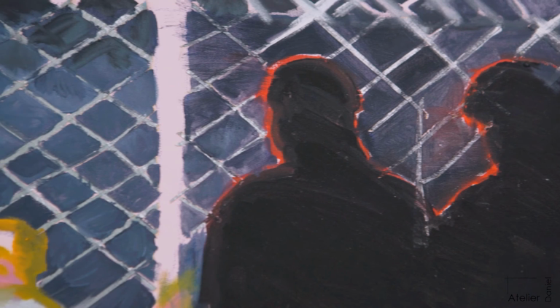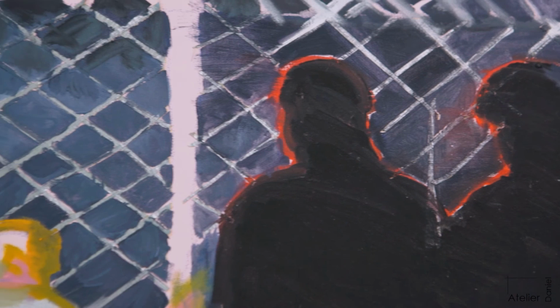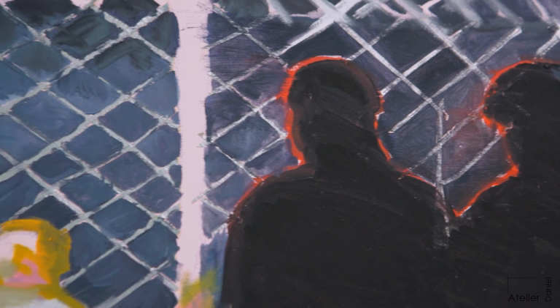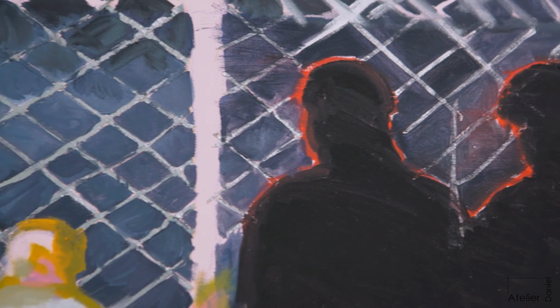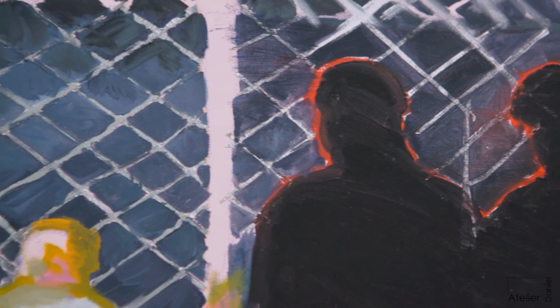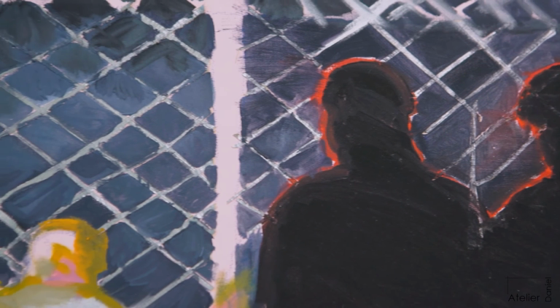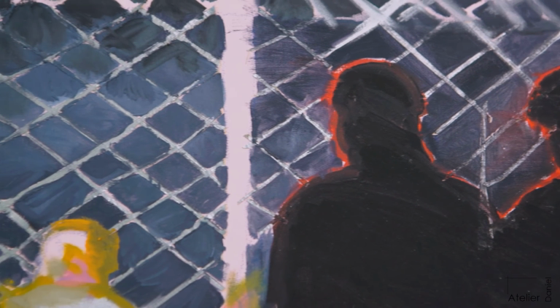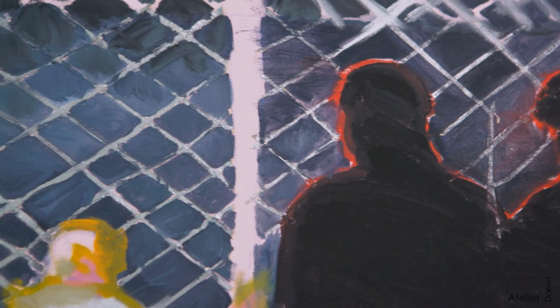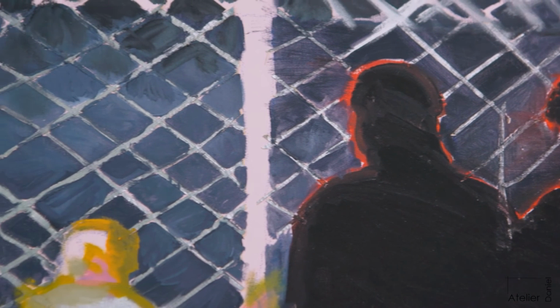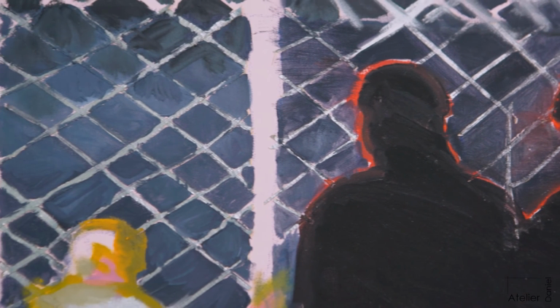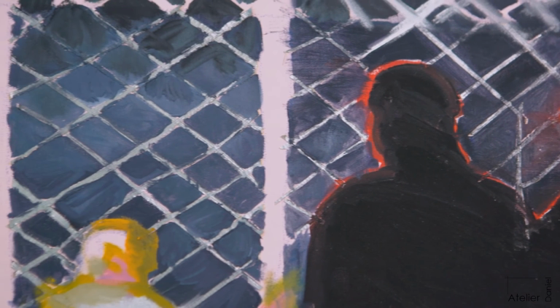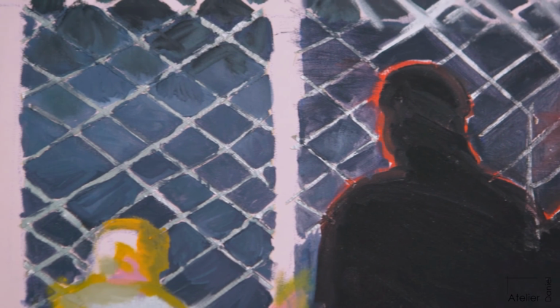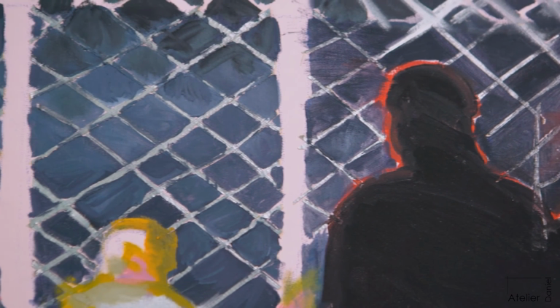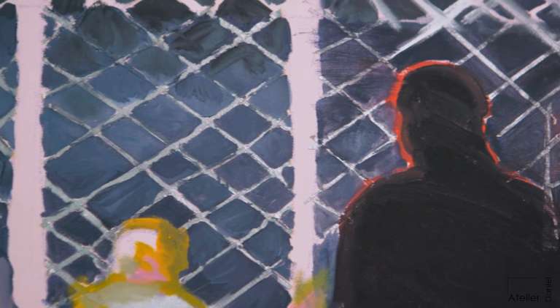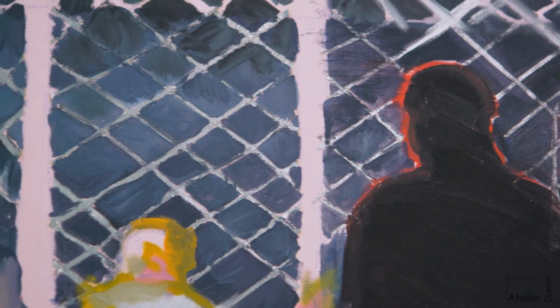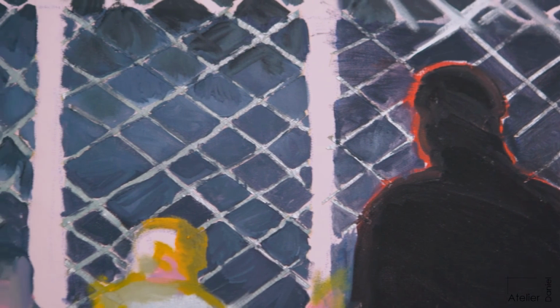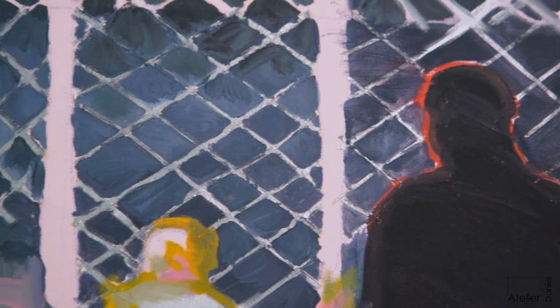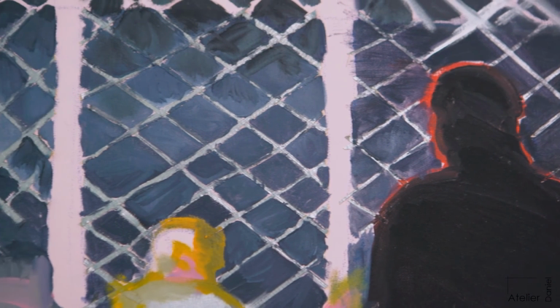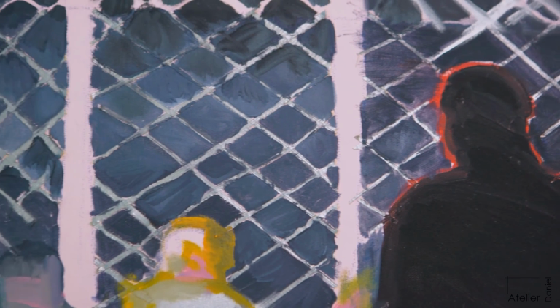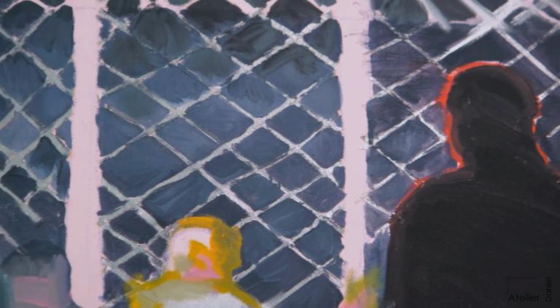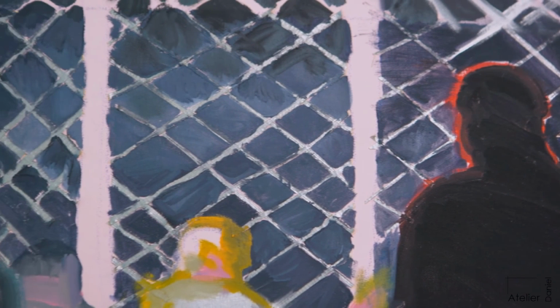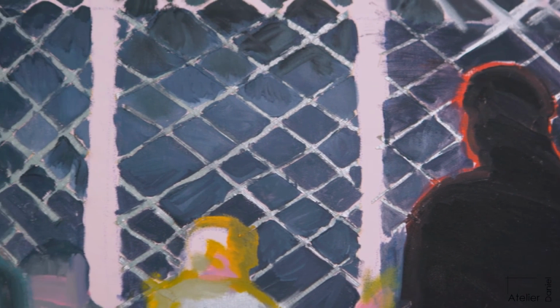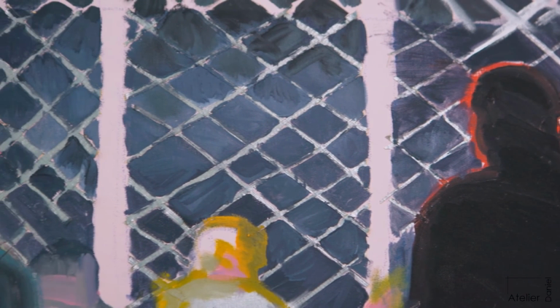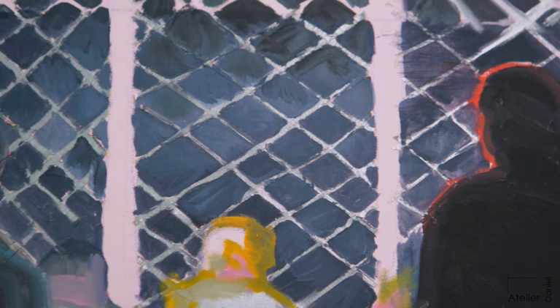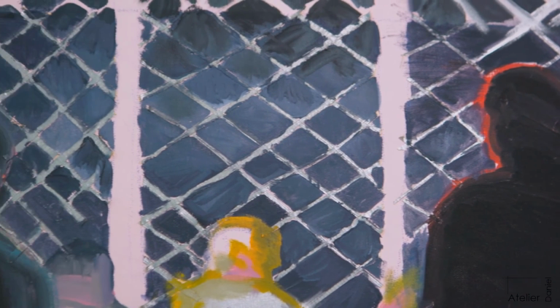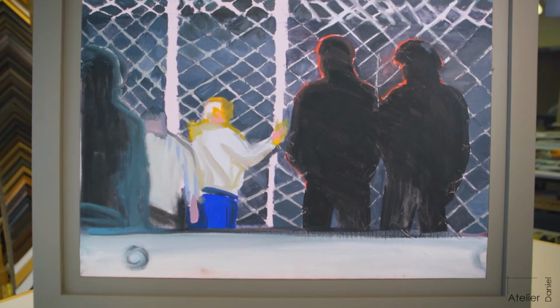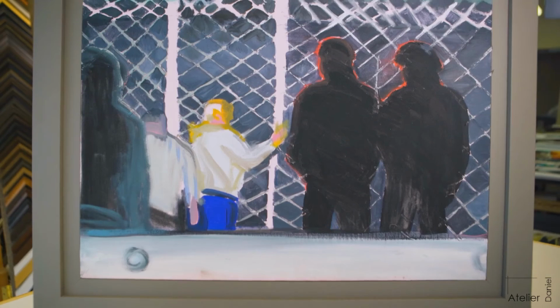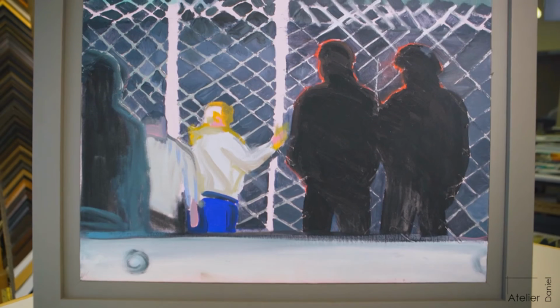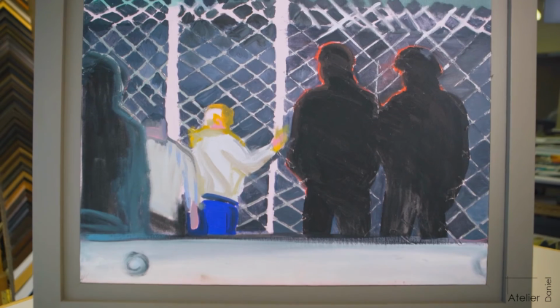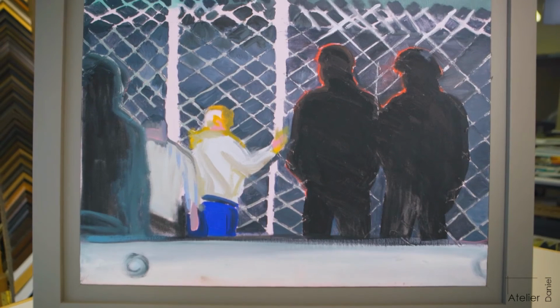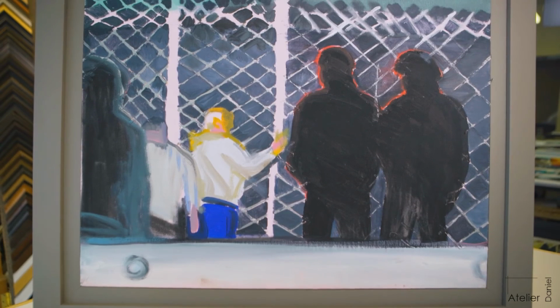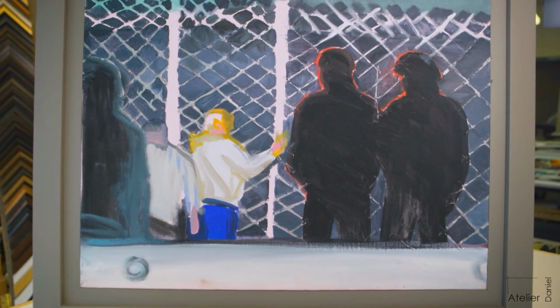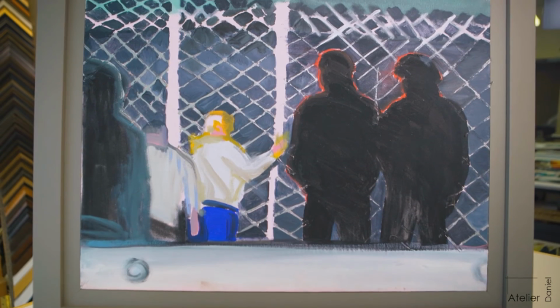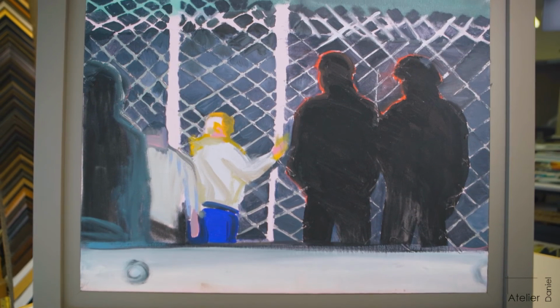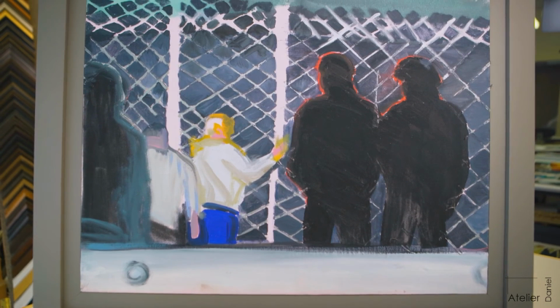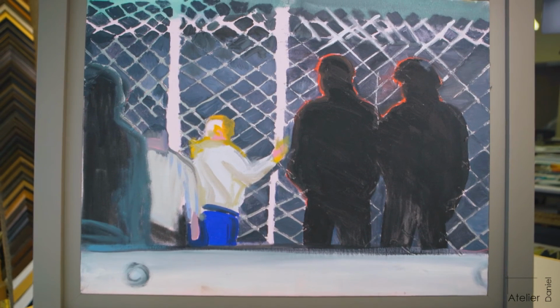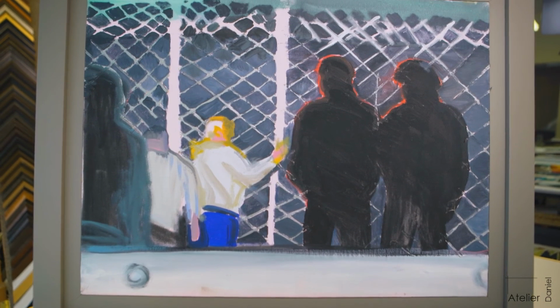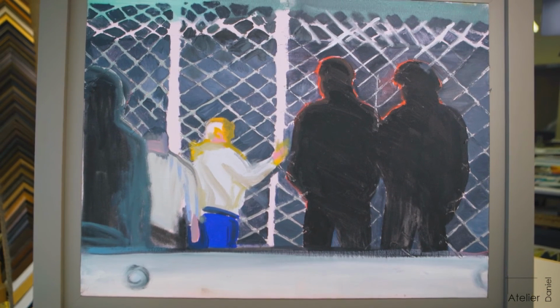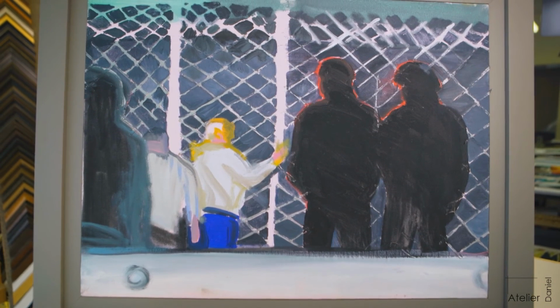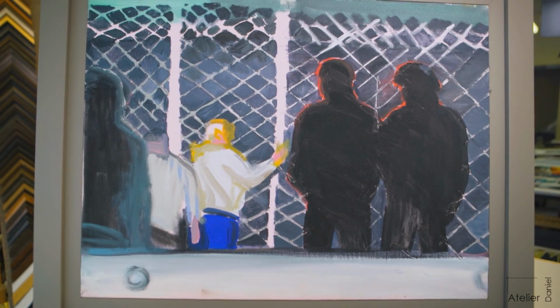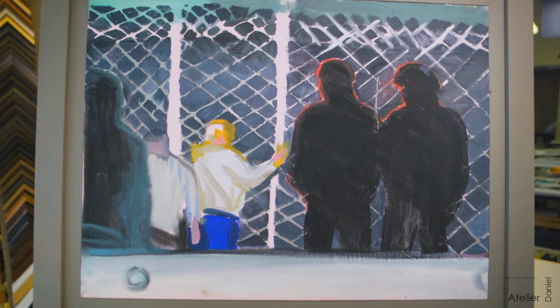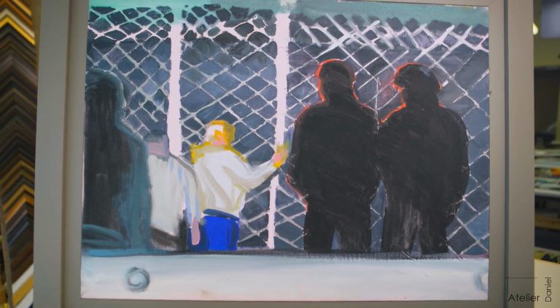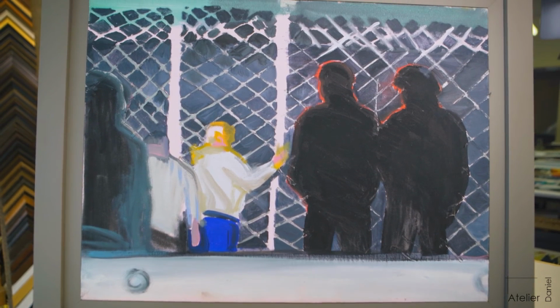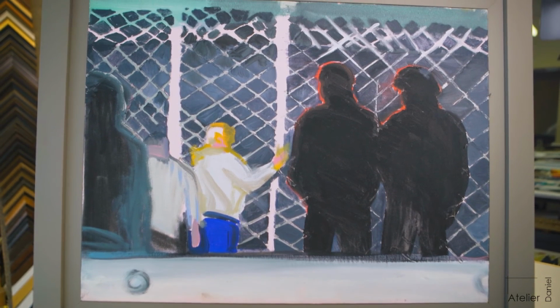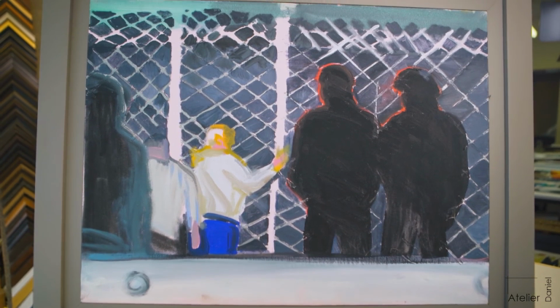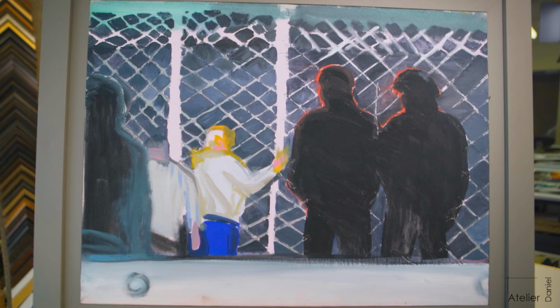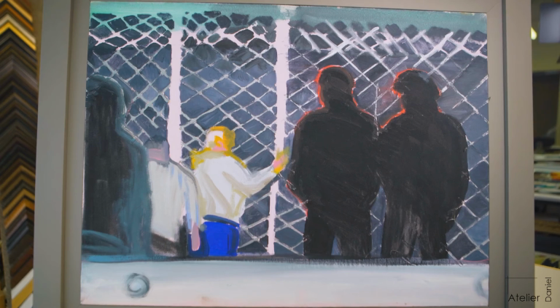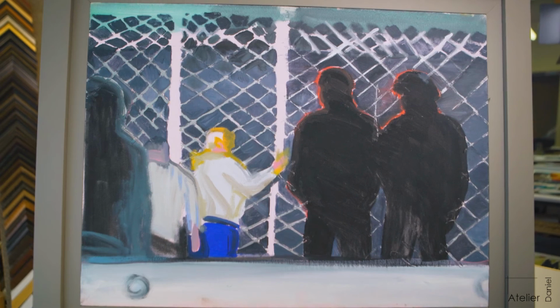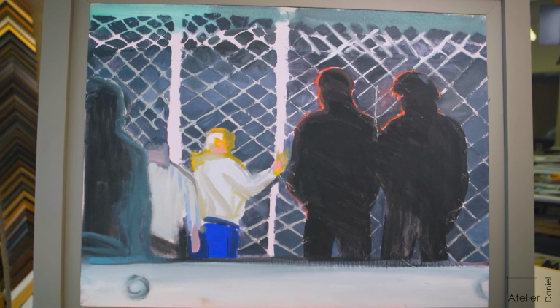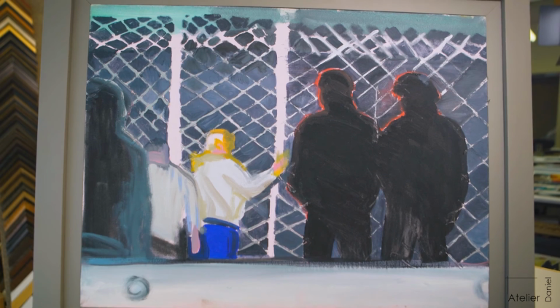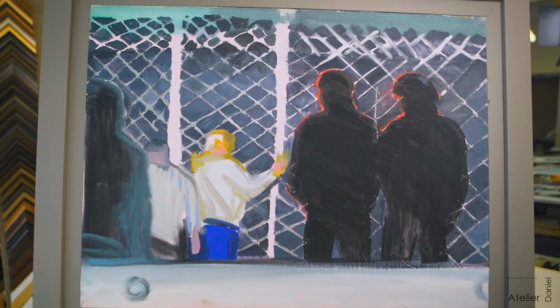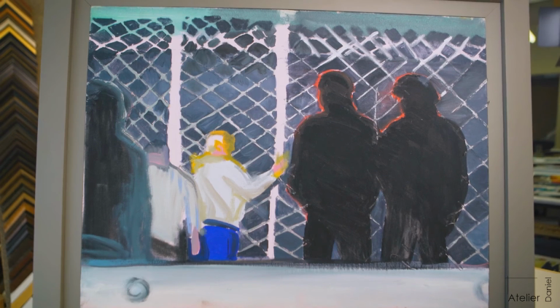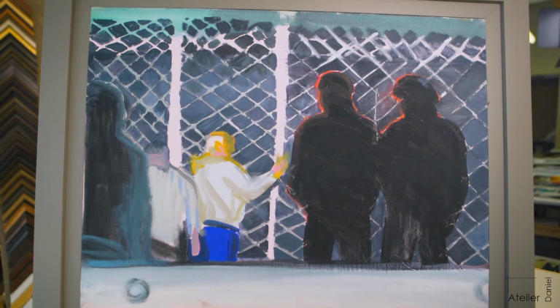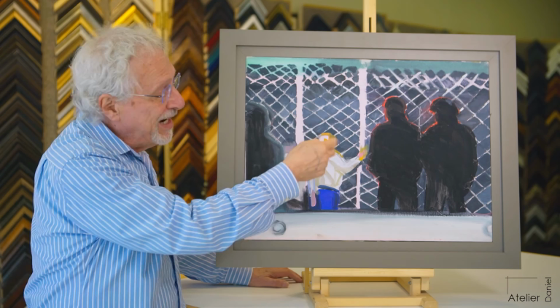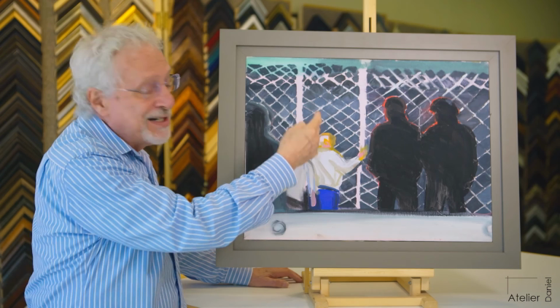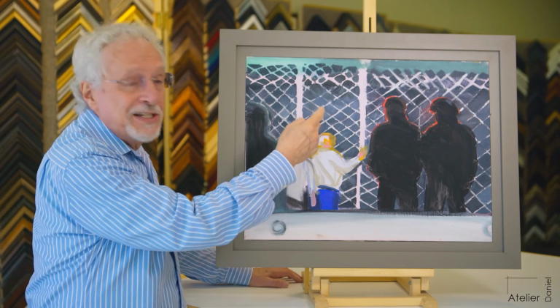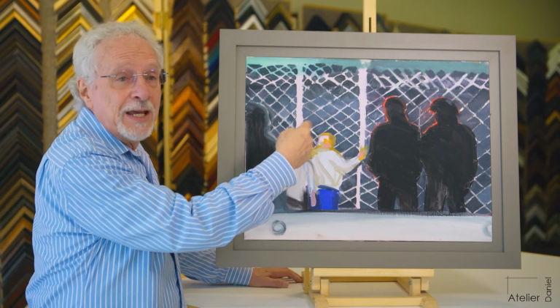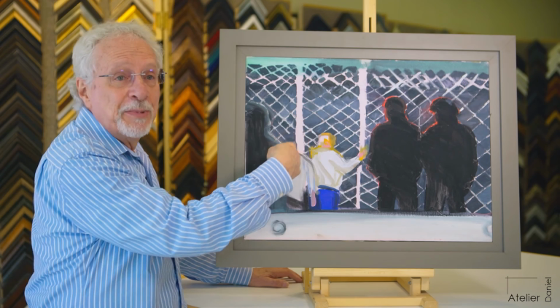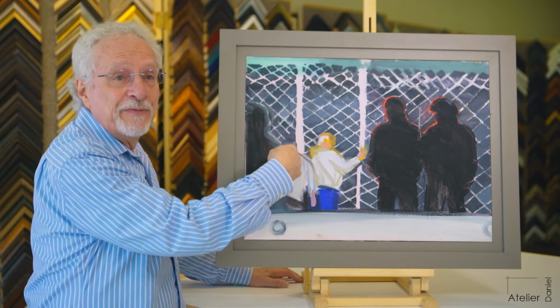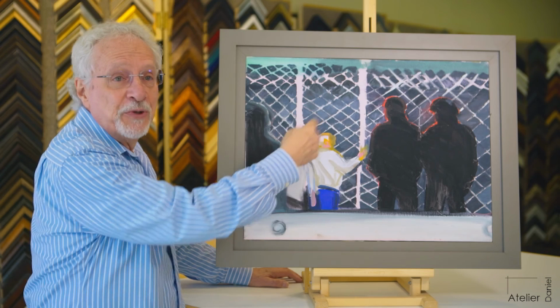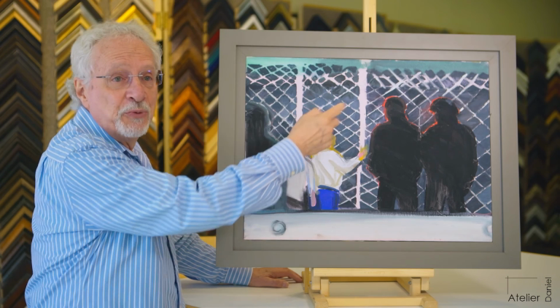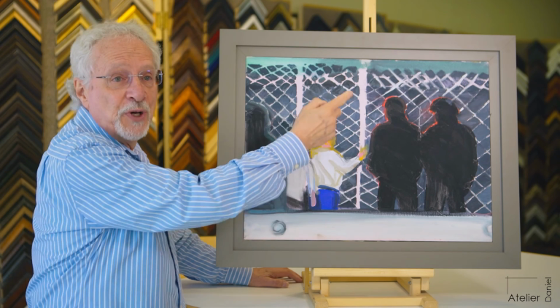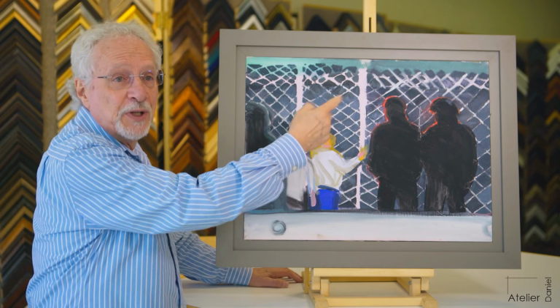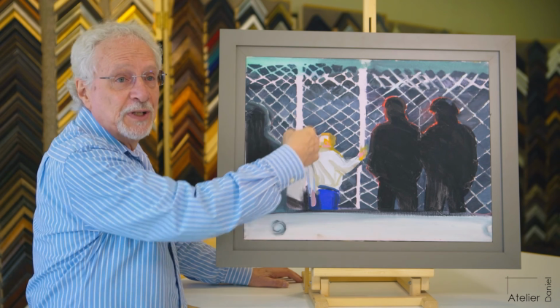It is somewhat three dimensional, the piece itself, because you have duct tape — these crisscross elements — that contribute to that effect.